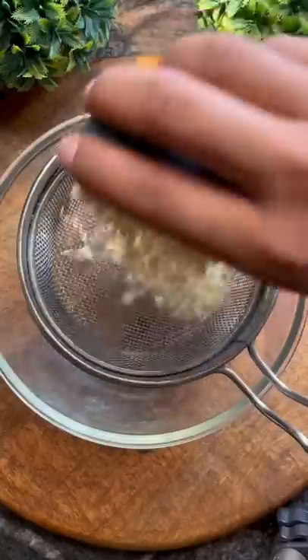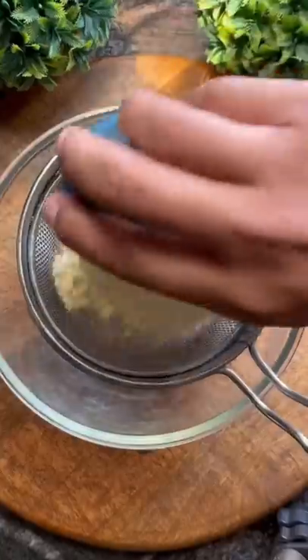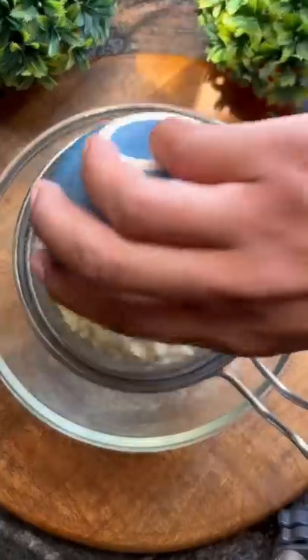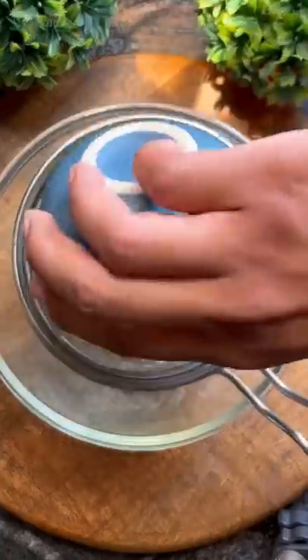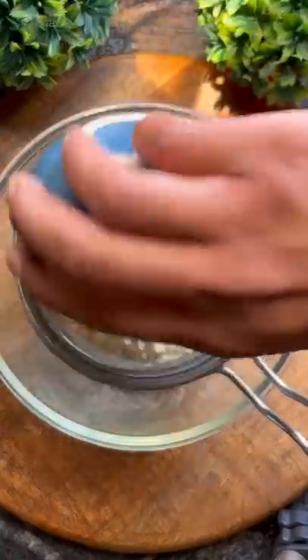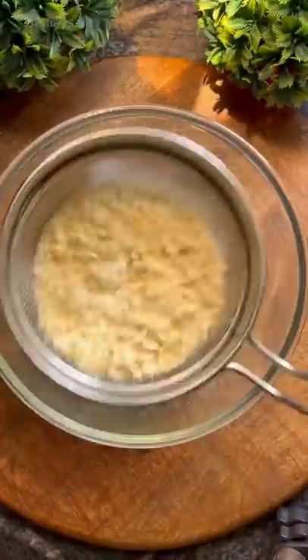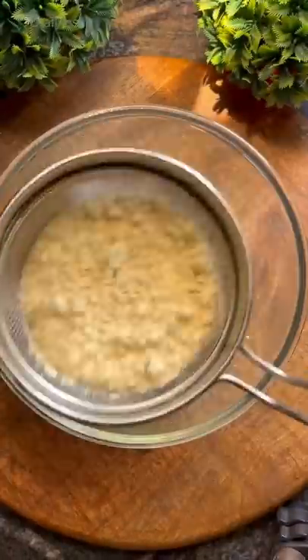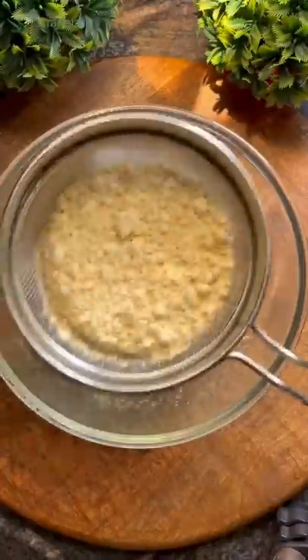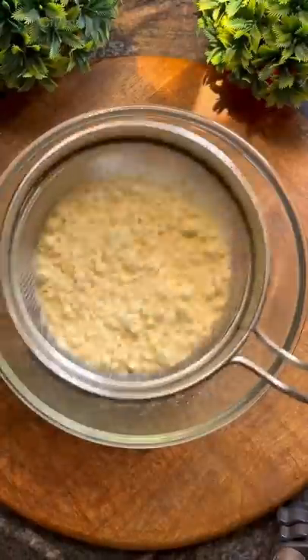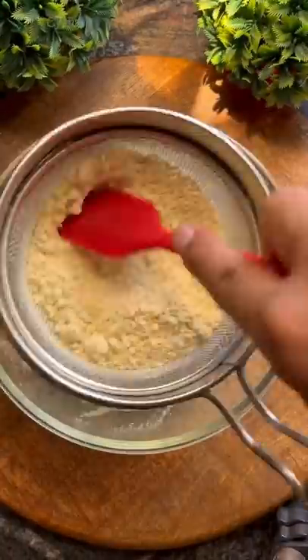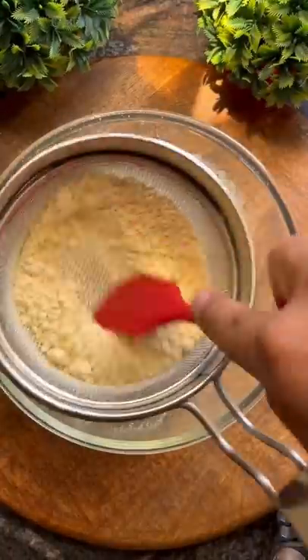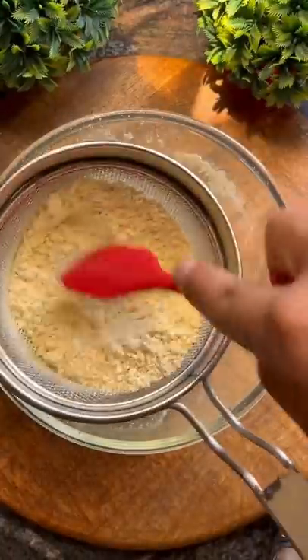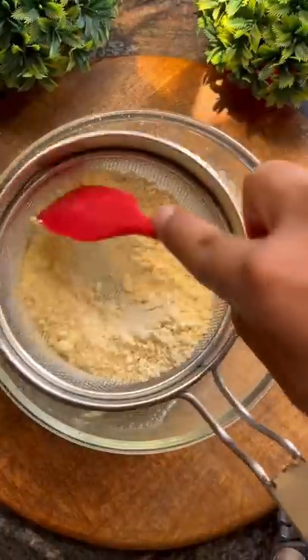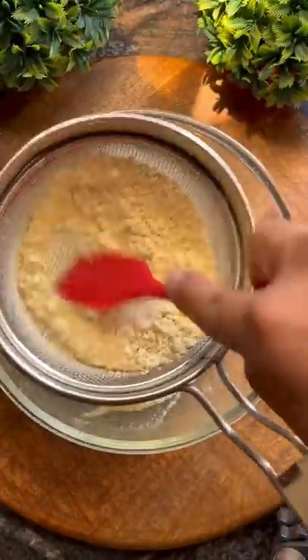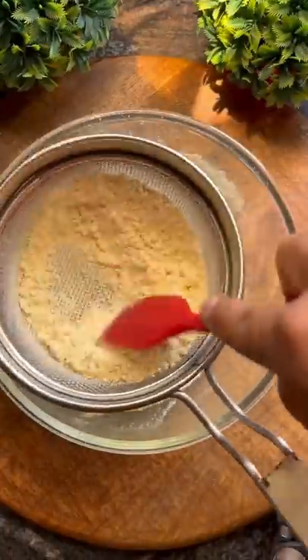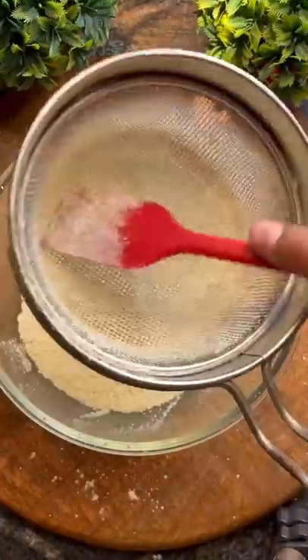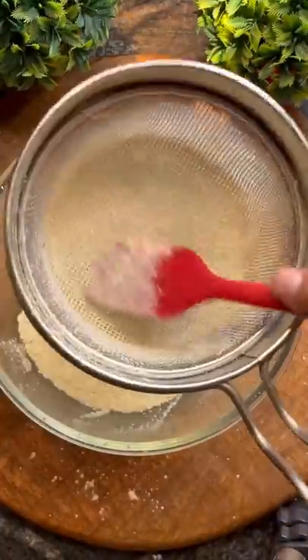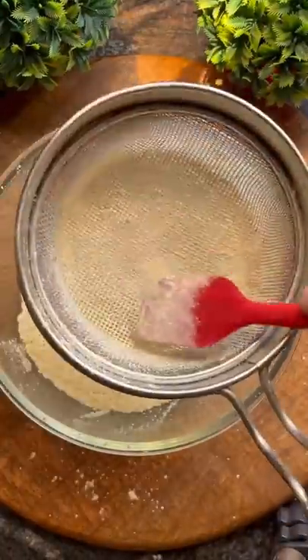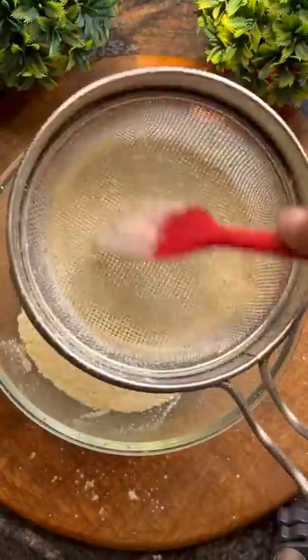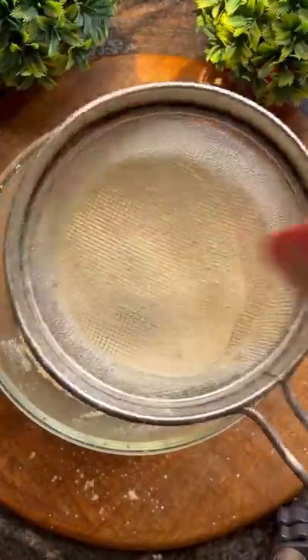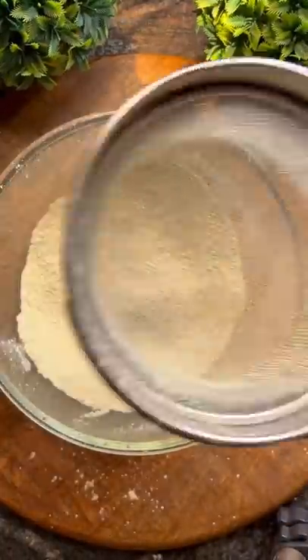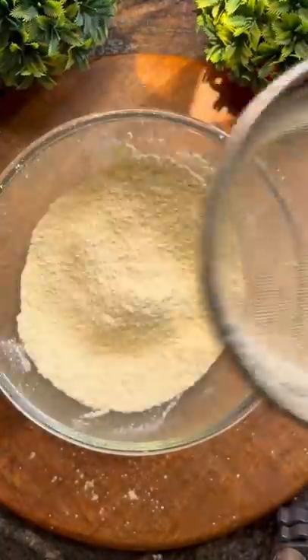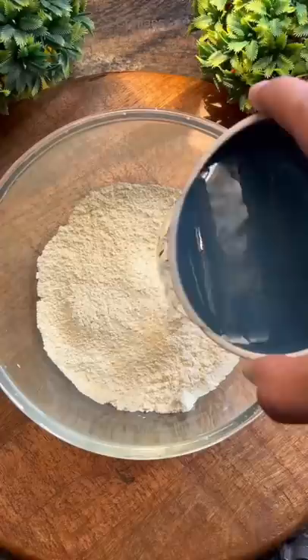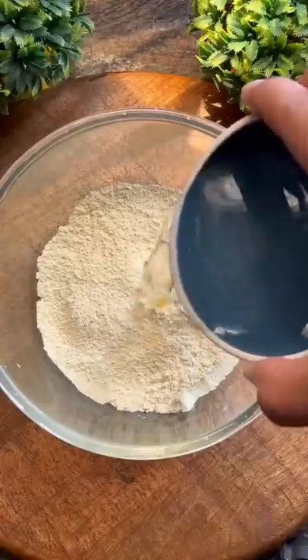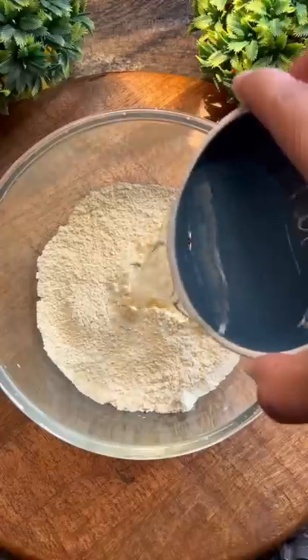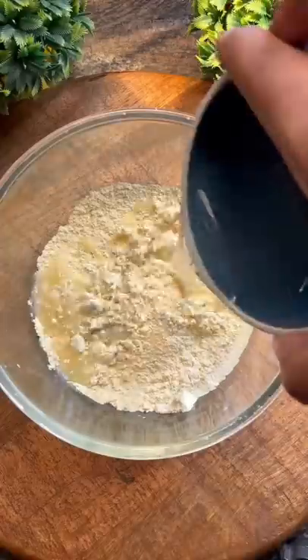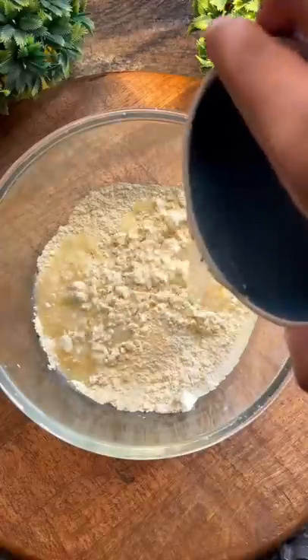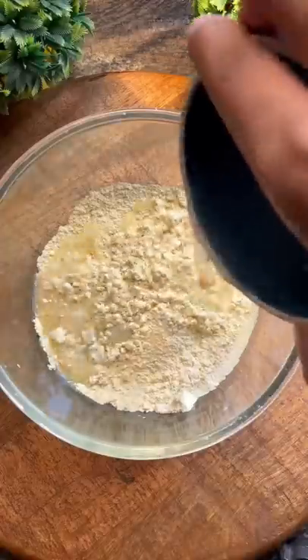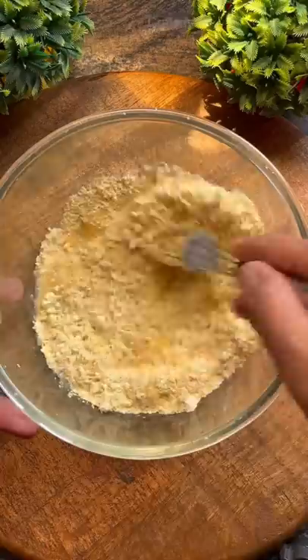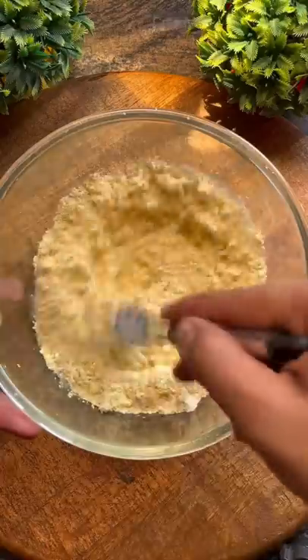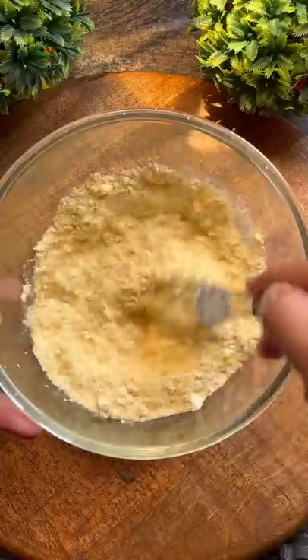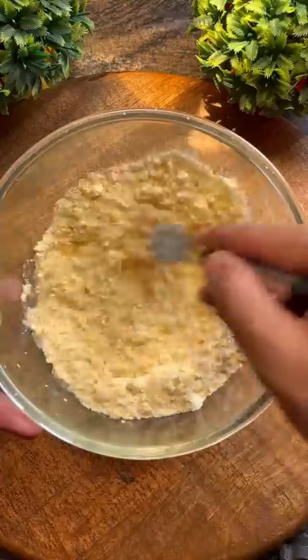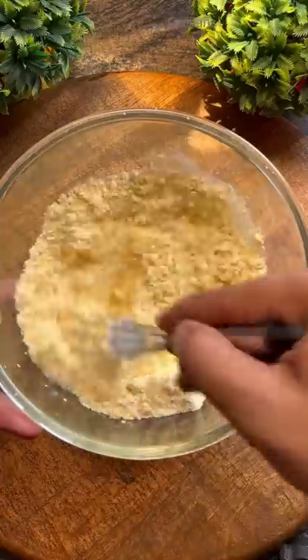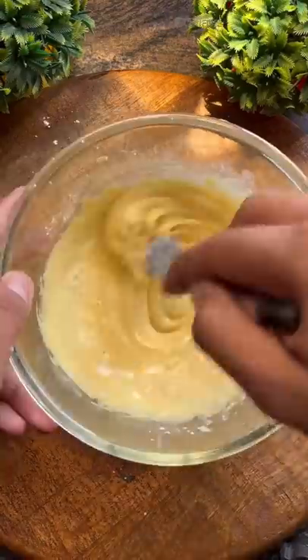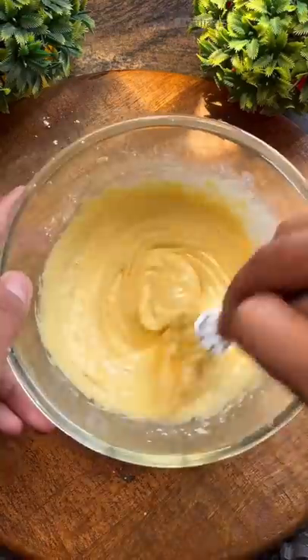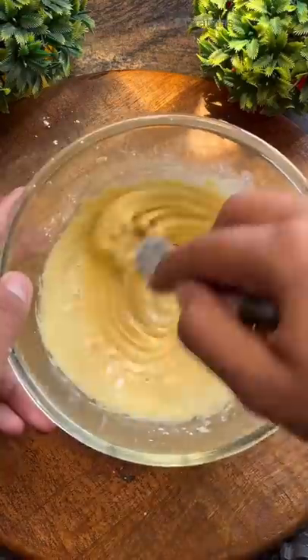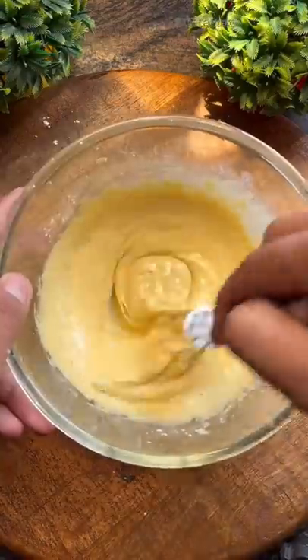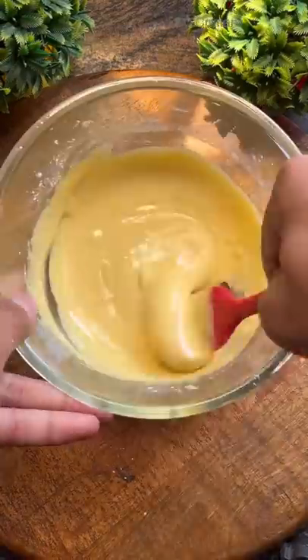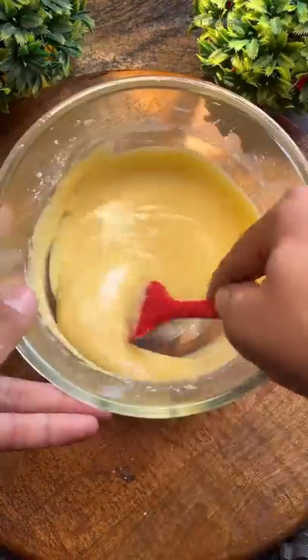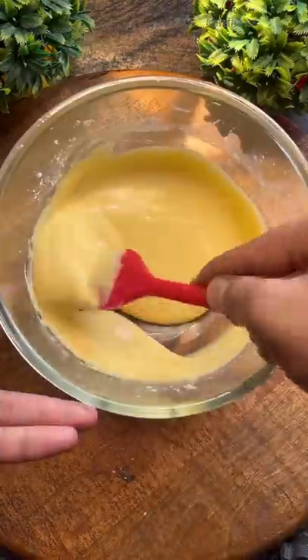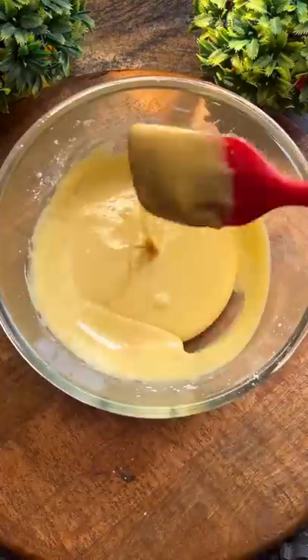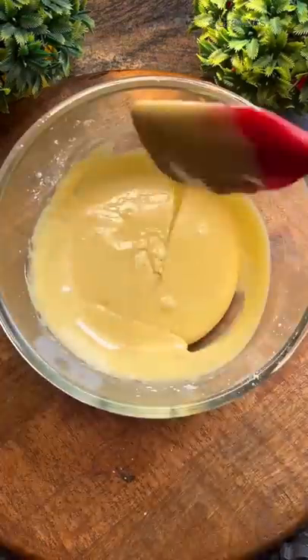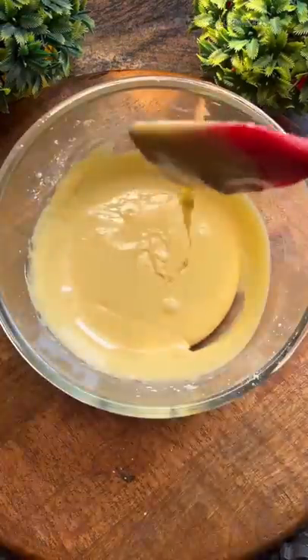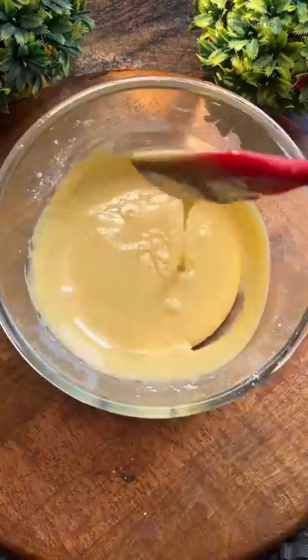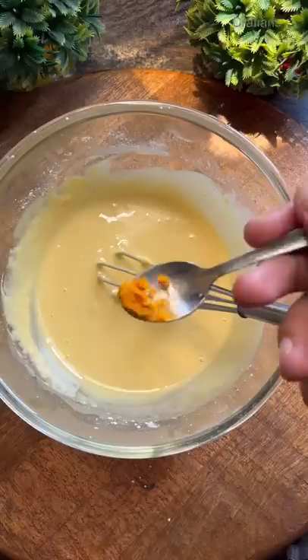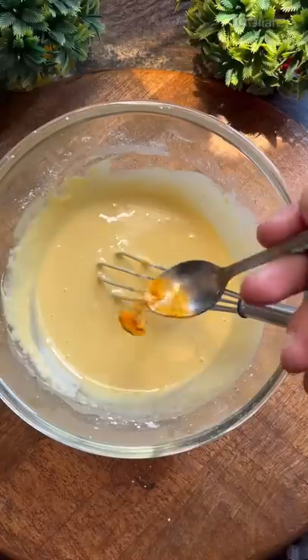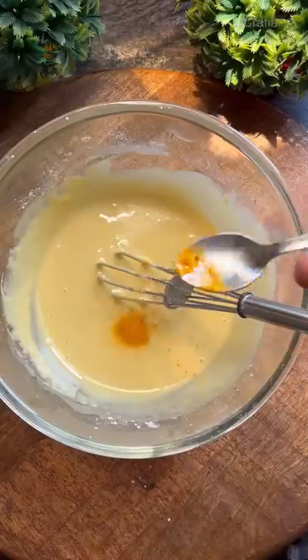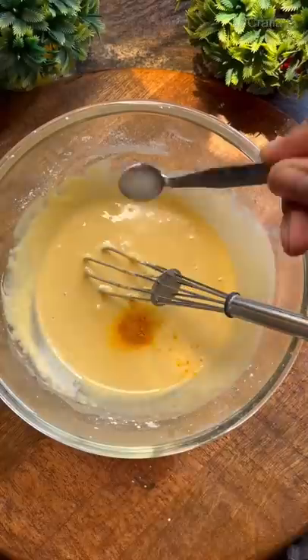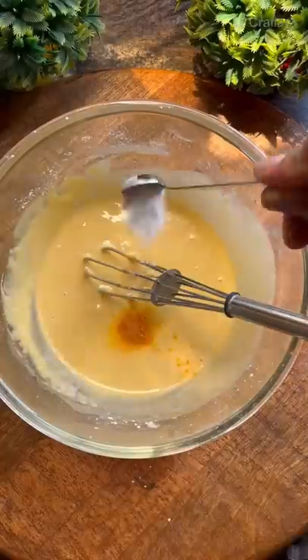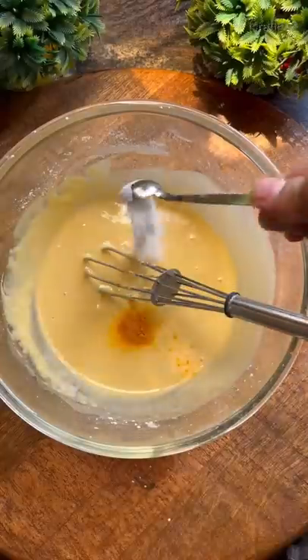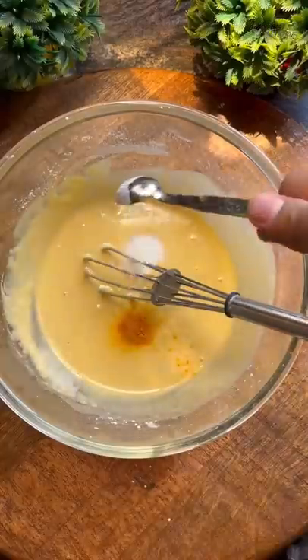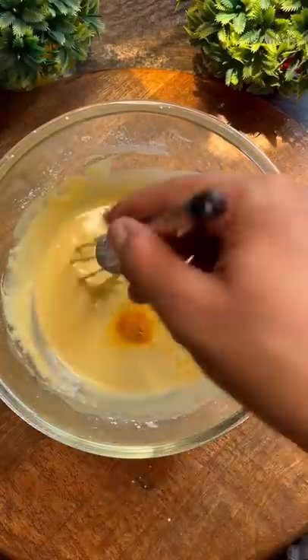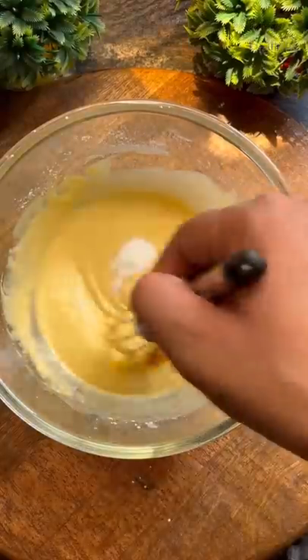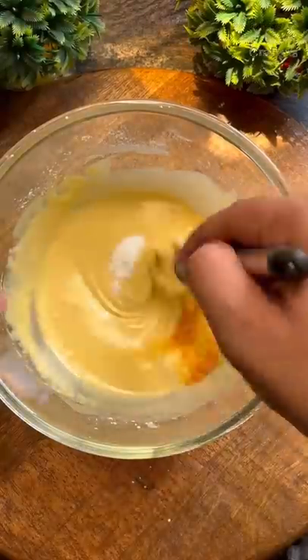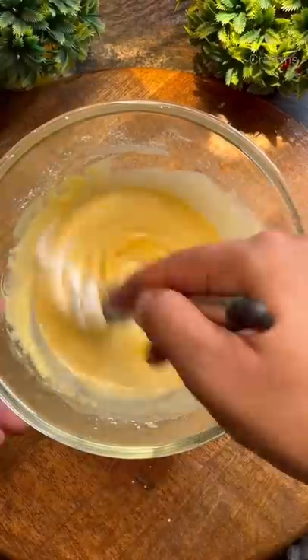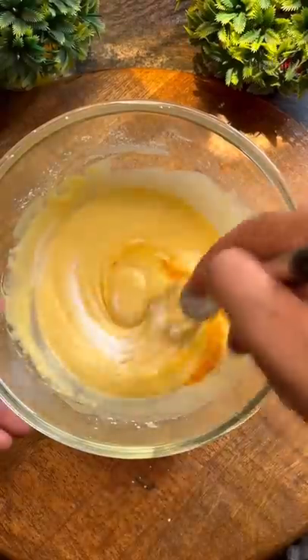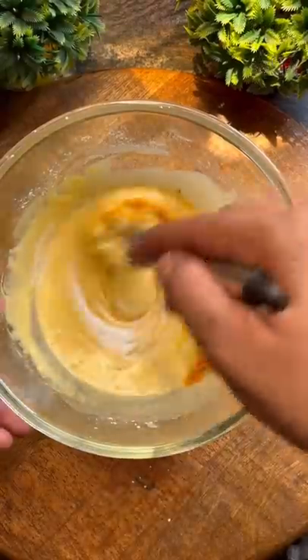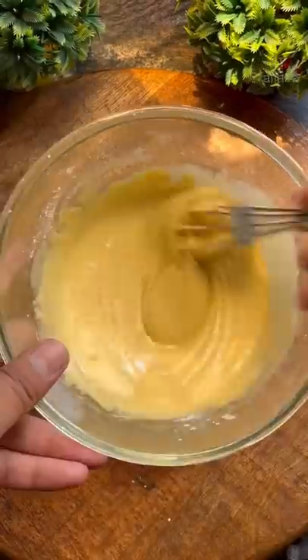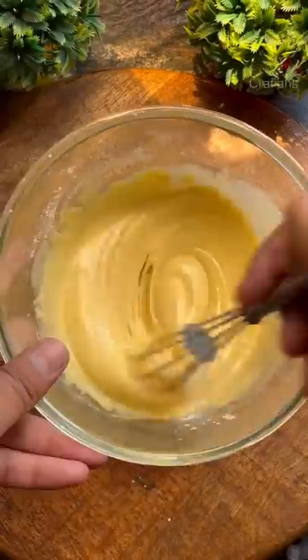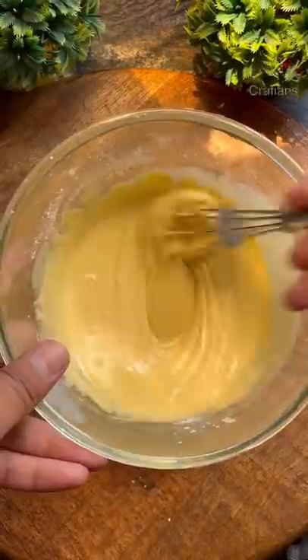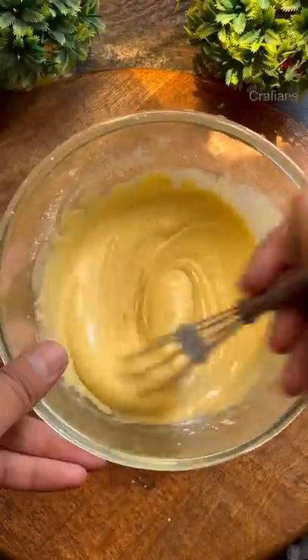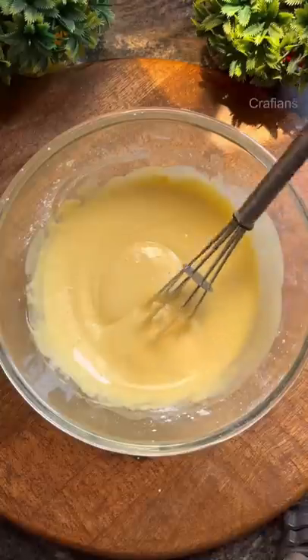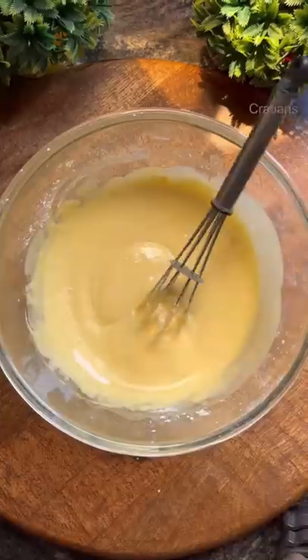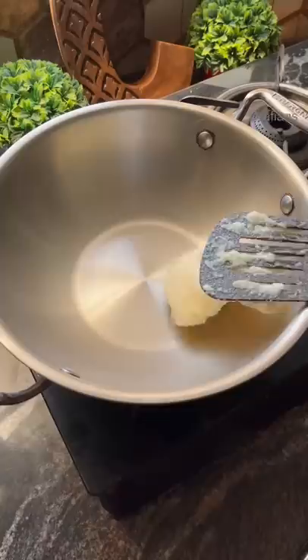We all love boondi, but how do you make it? First of all, prepare the batter with the right consistency and then you fry it.